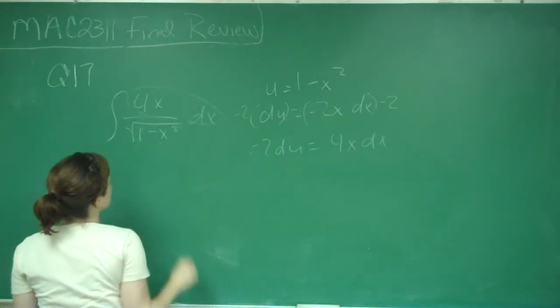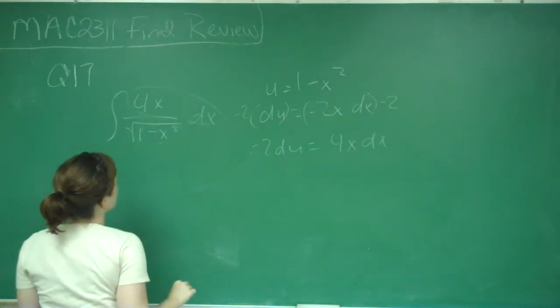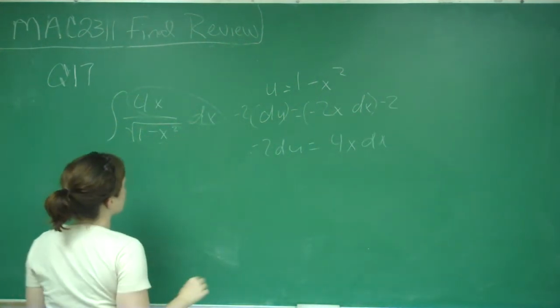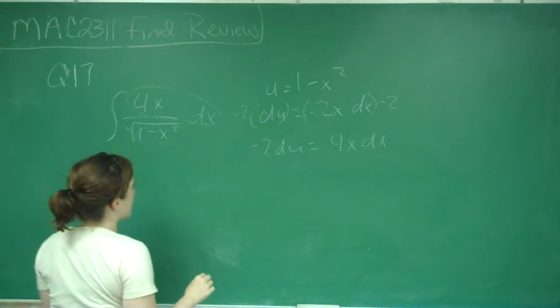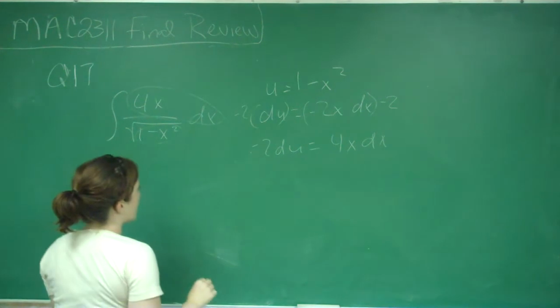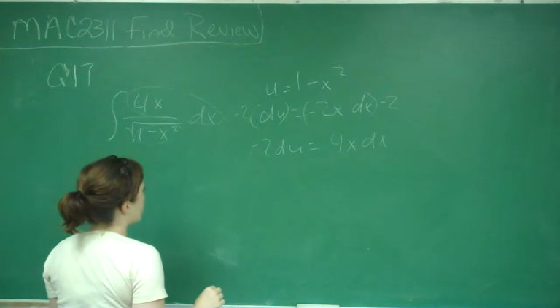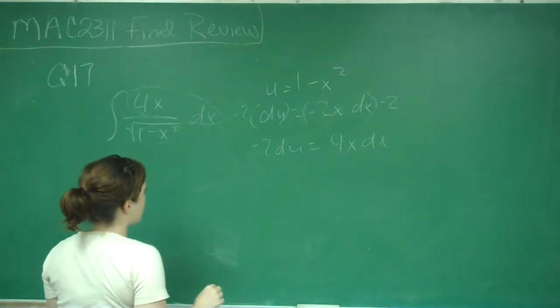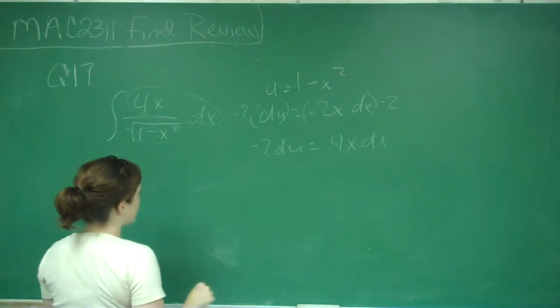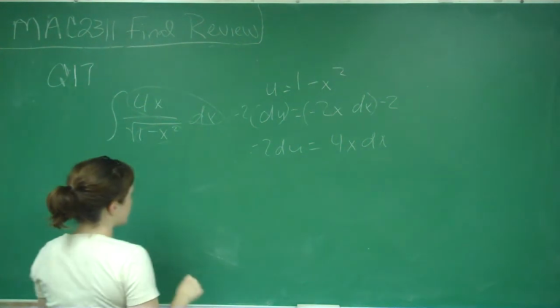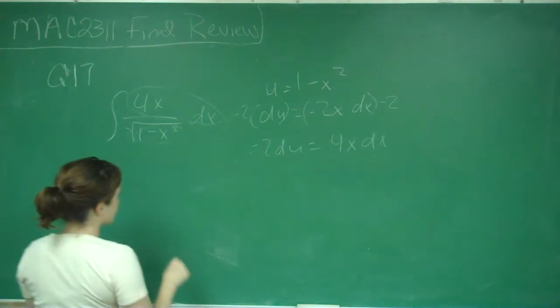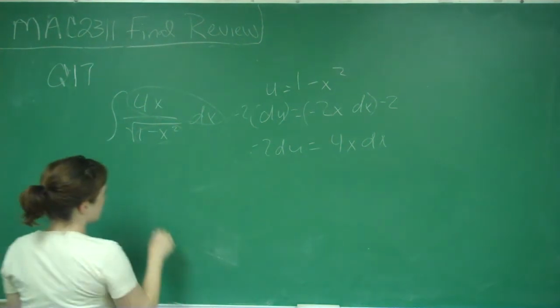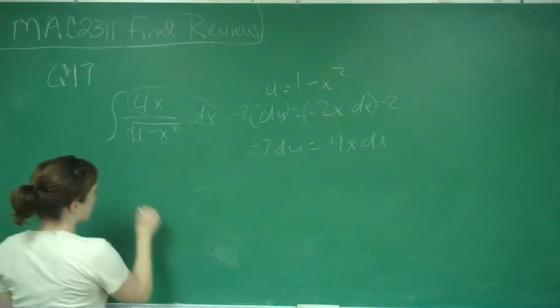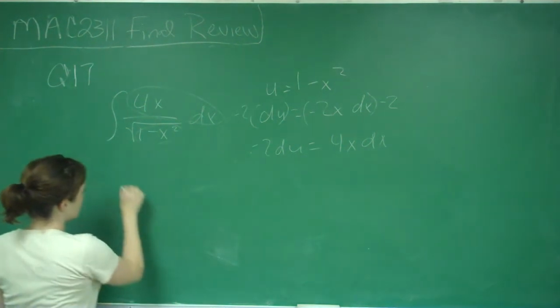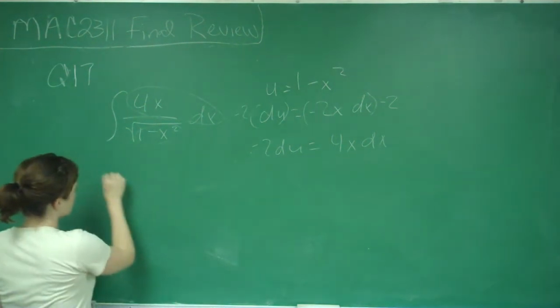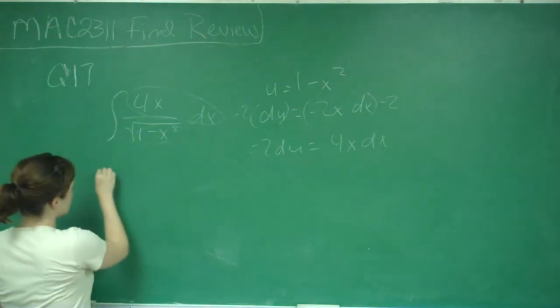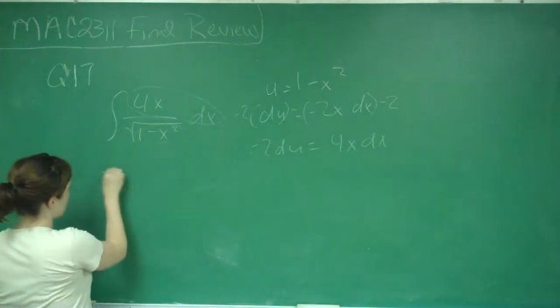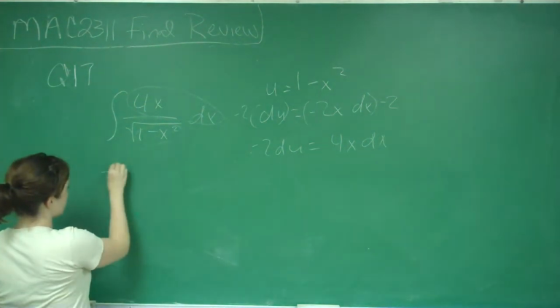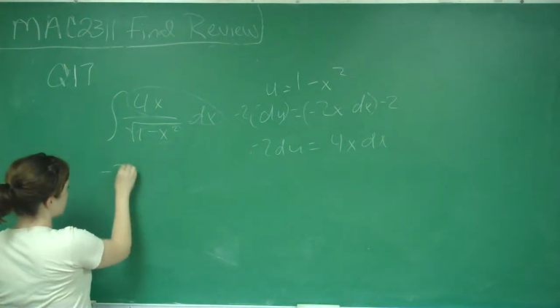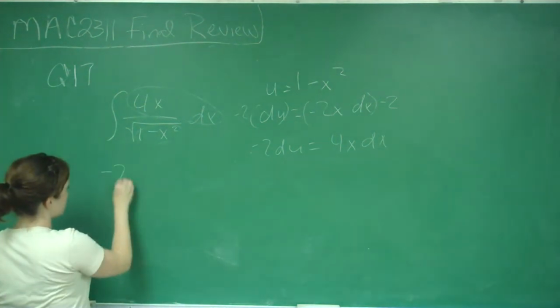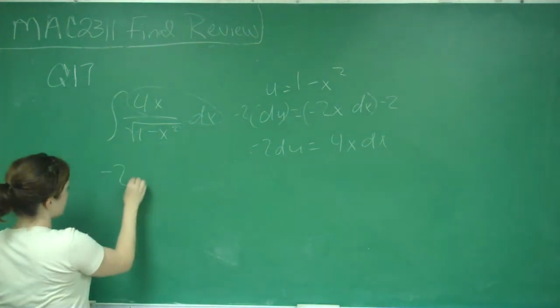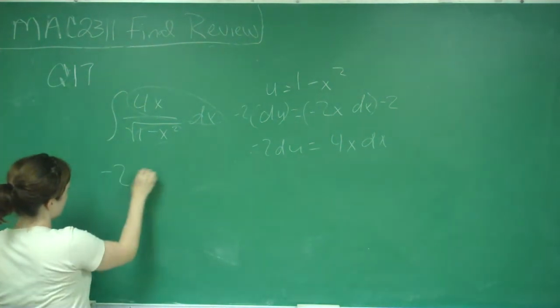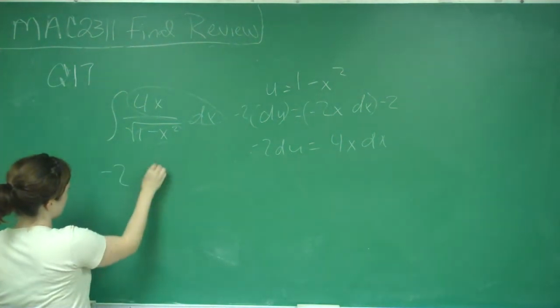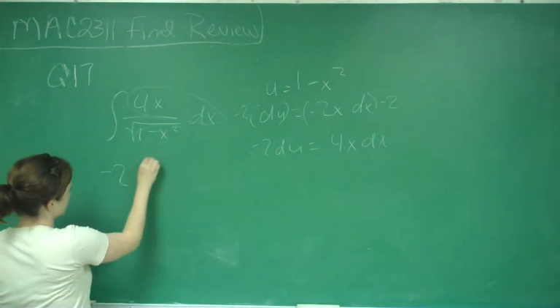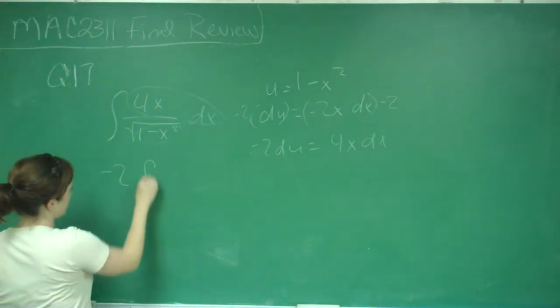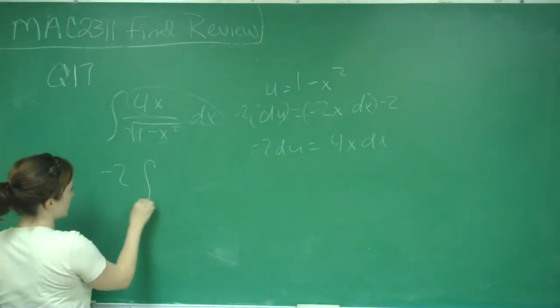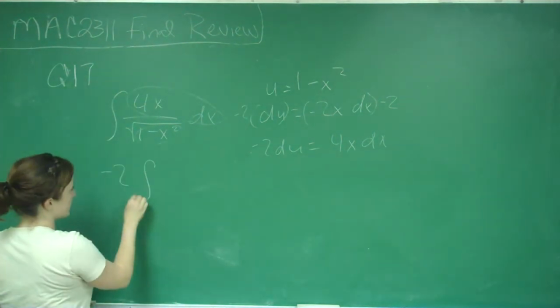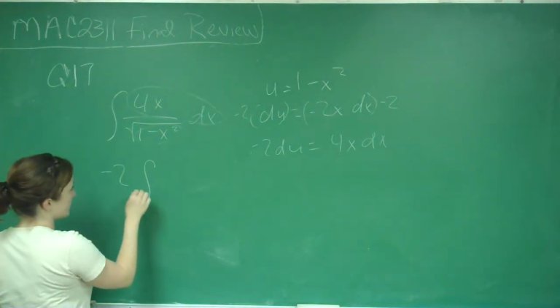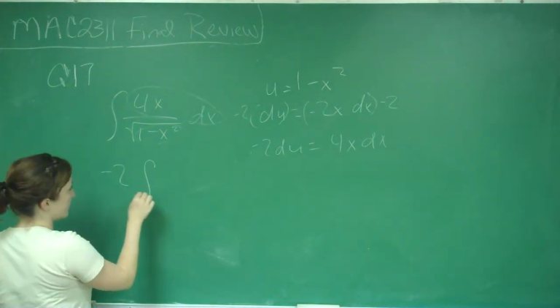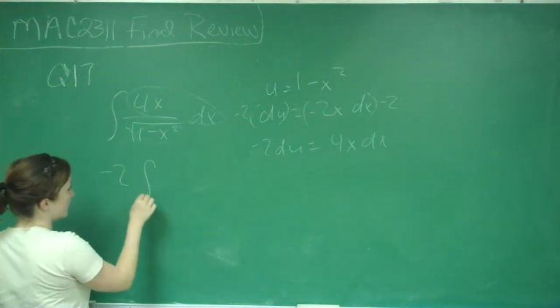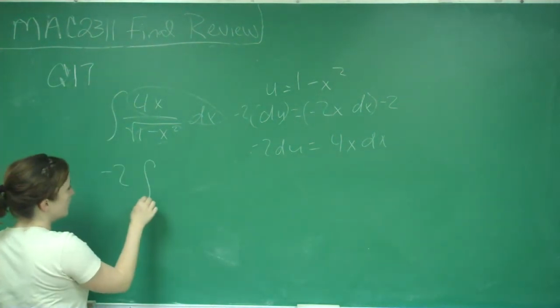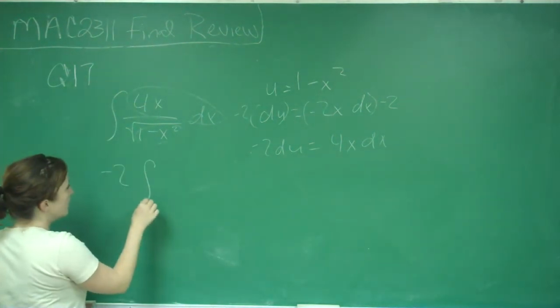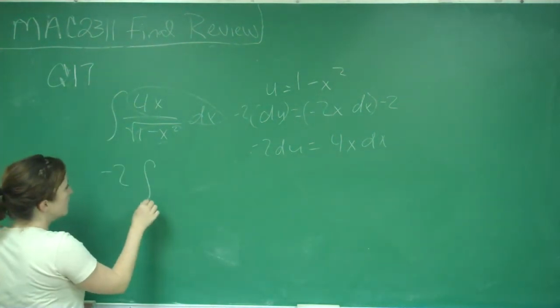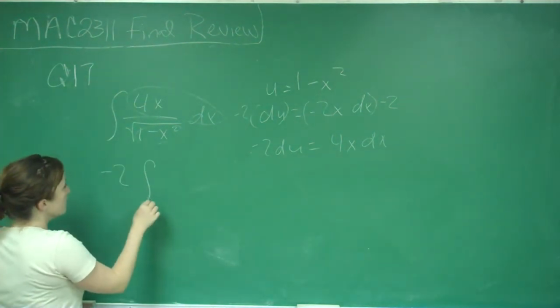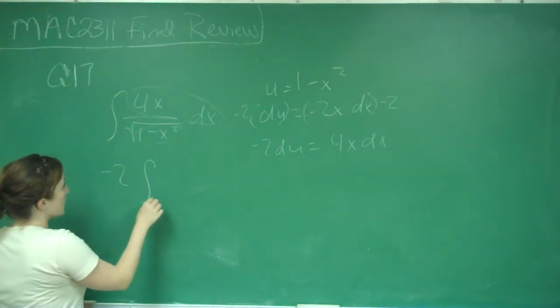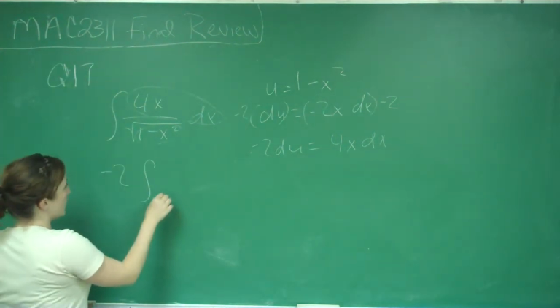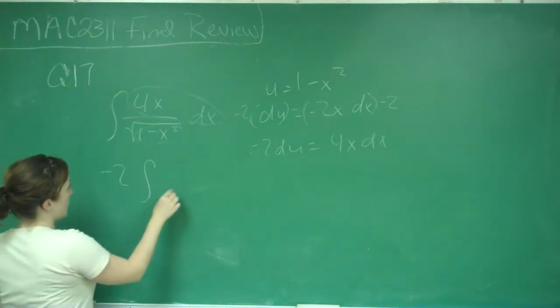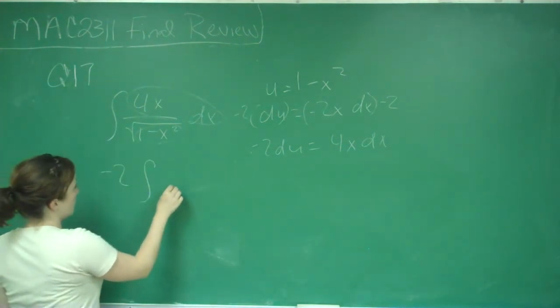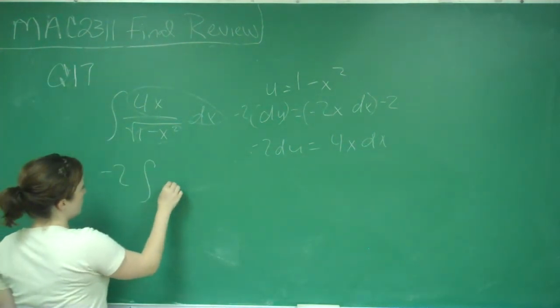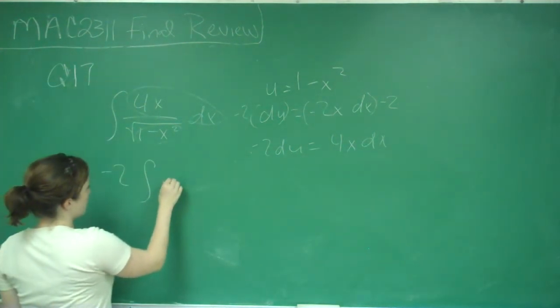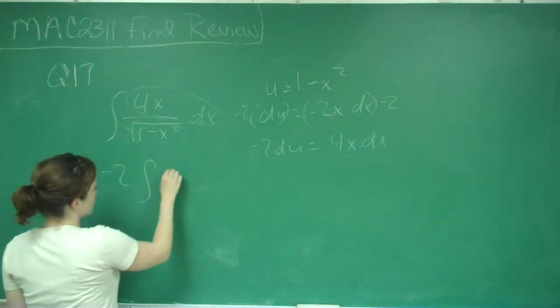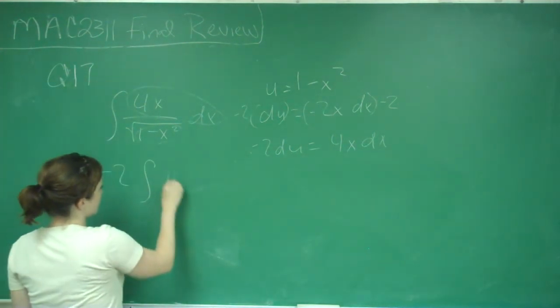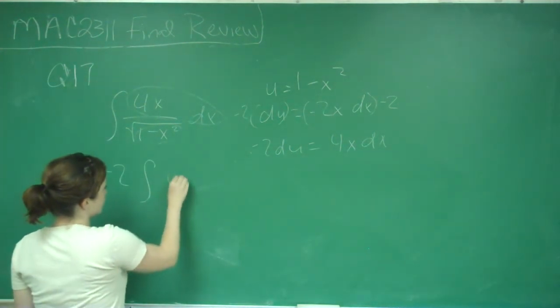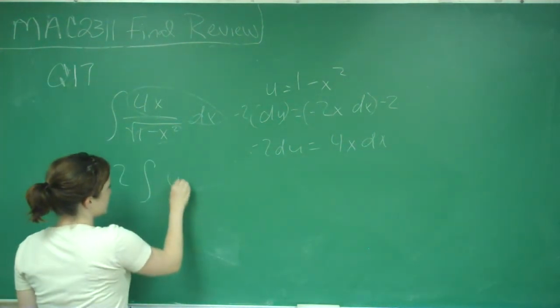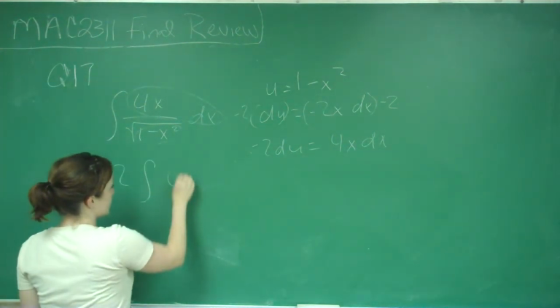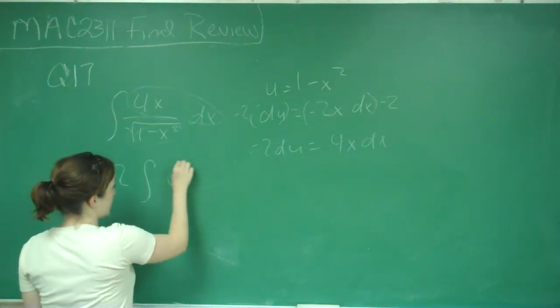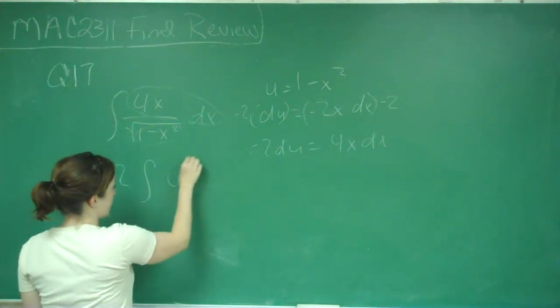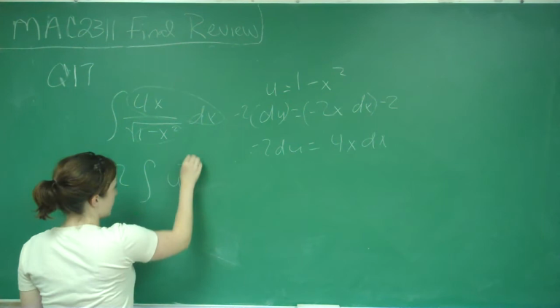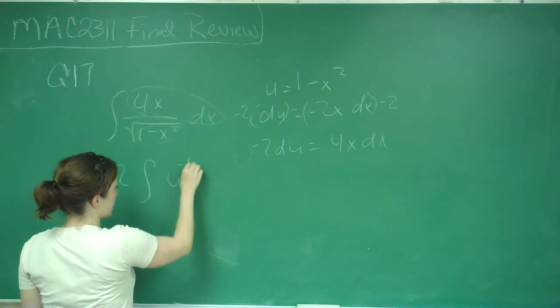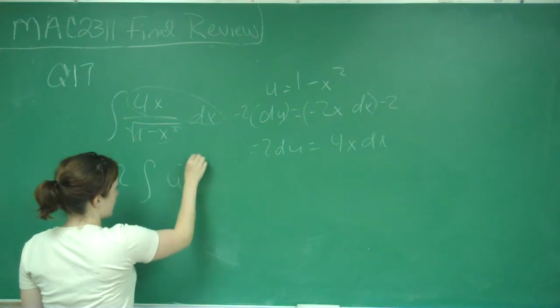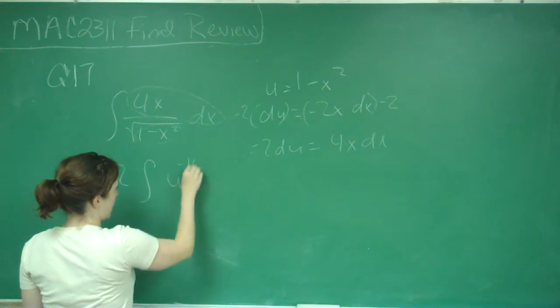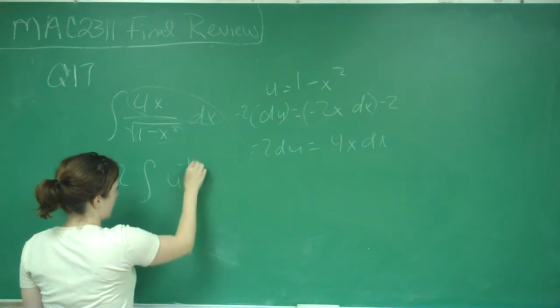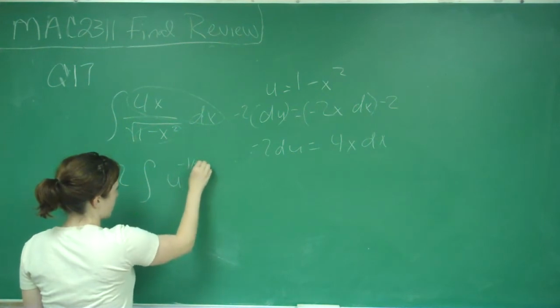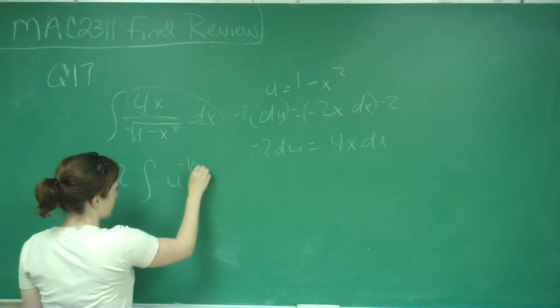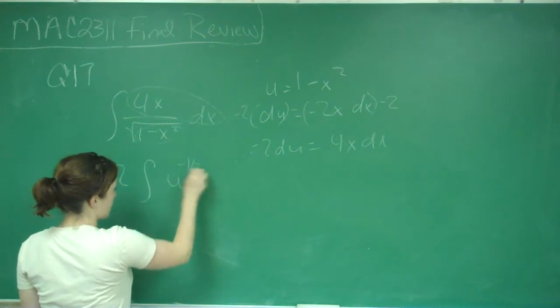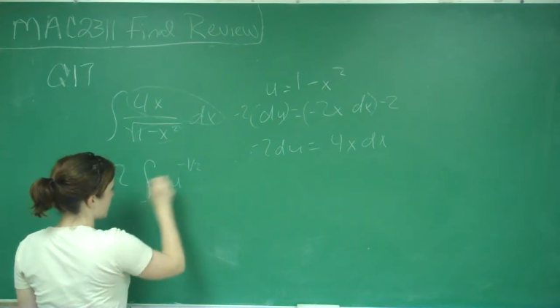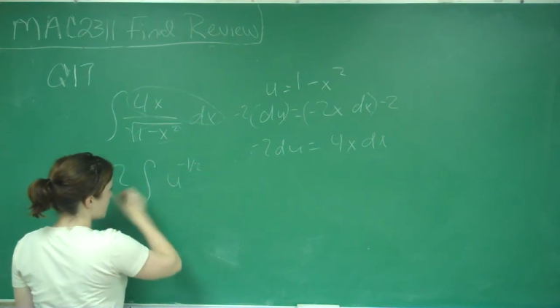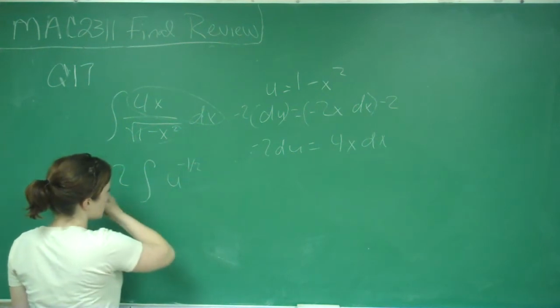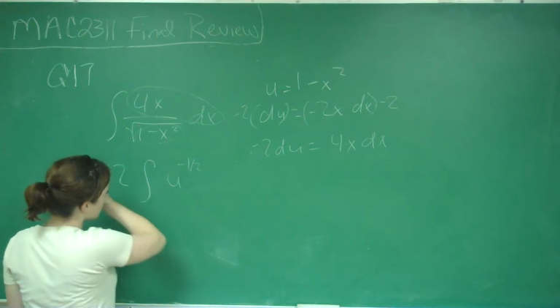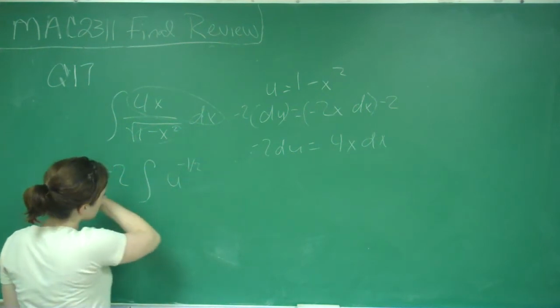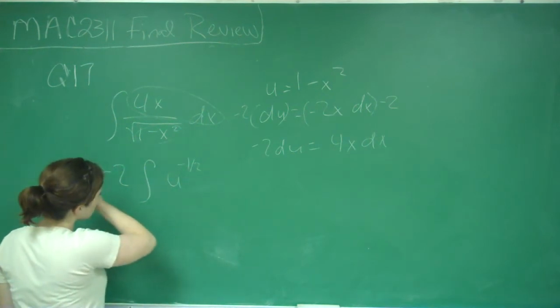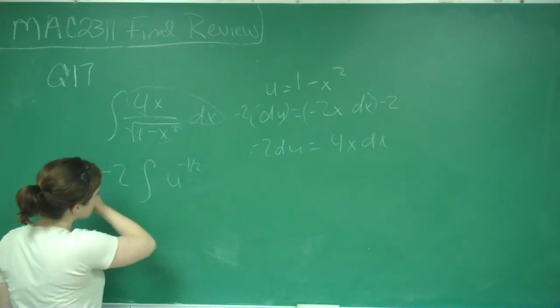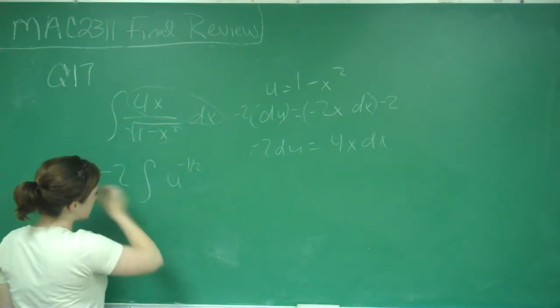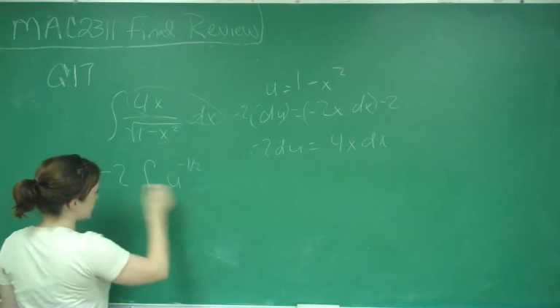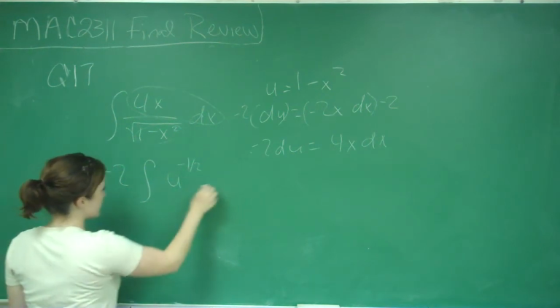So now the new integral becomes negative 2 times the integral of u to the negative one-half du.